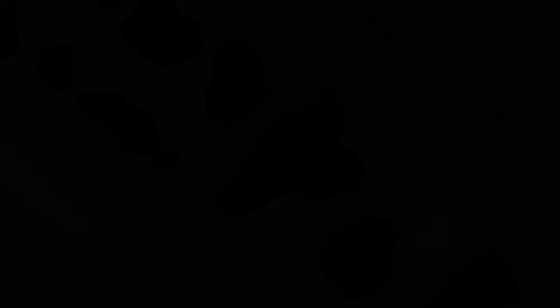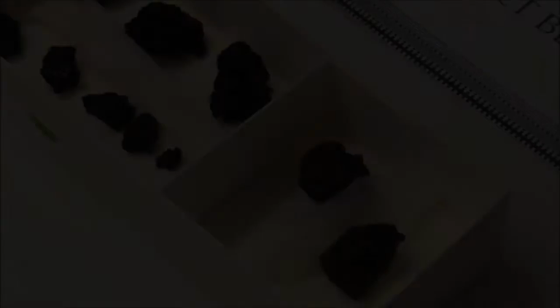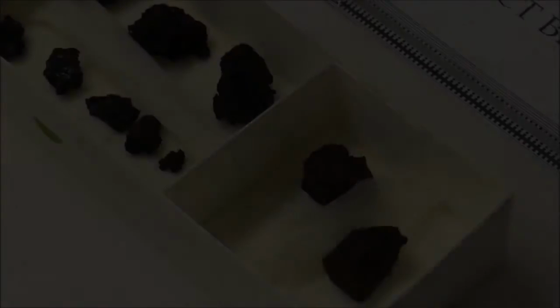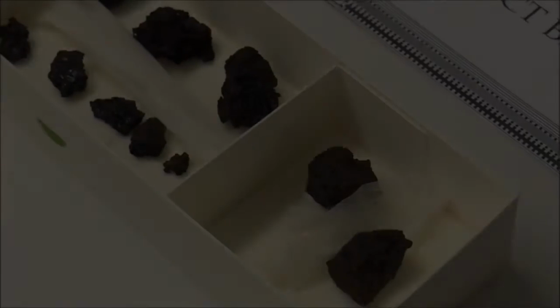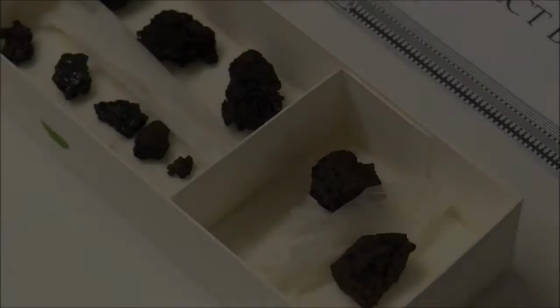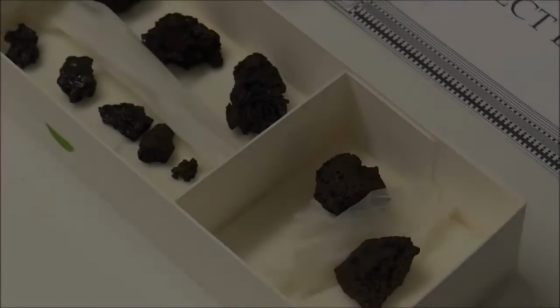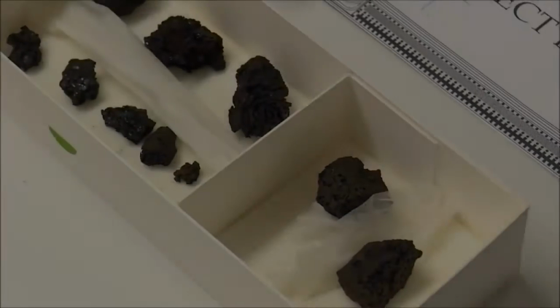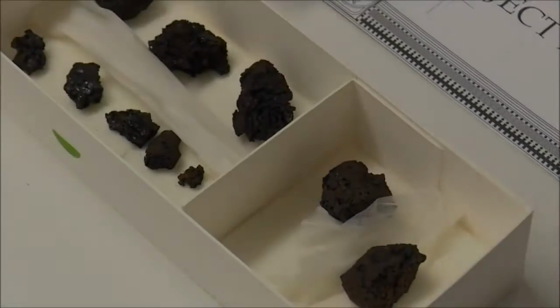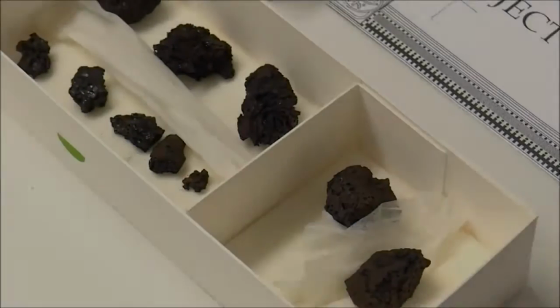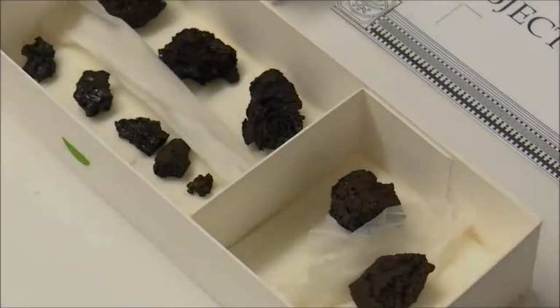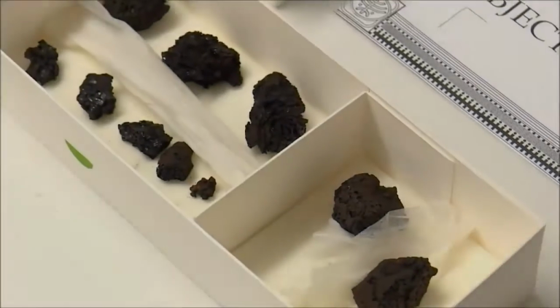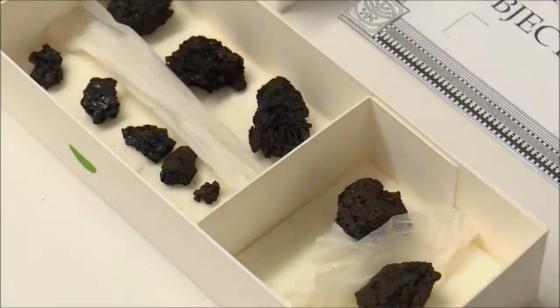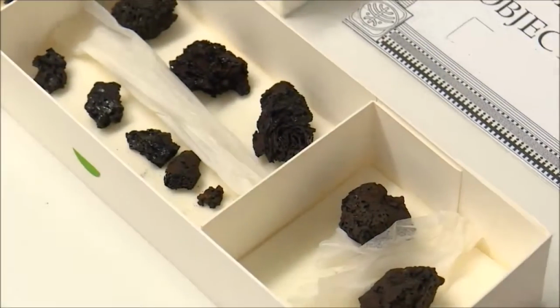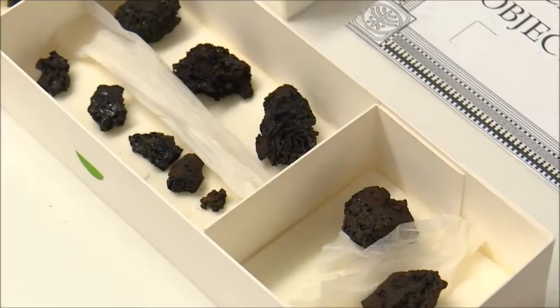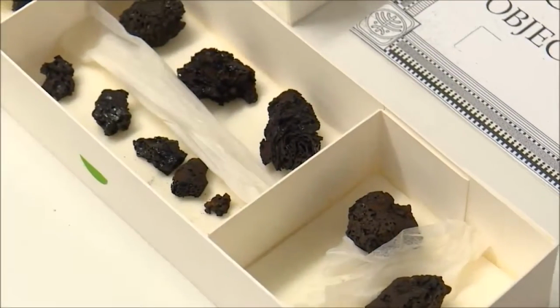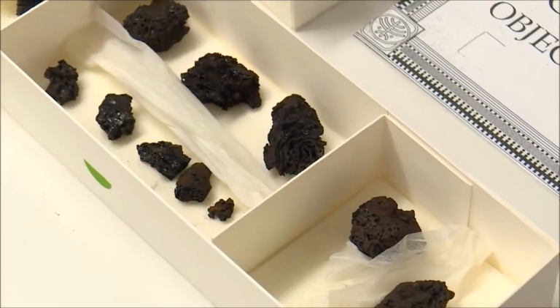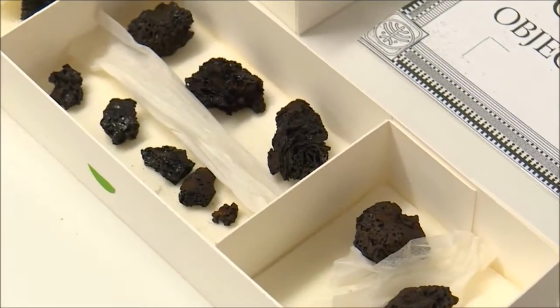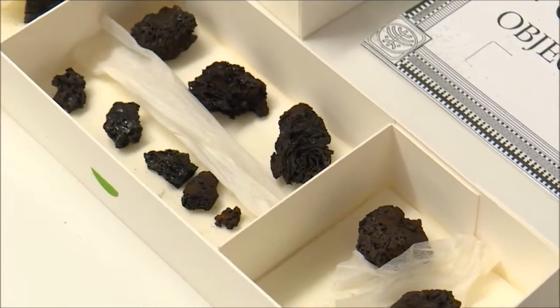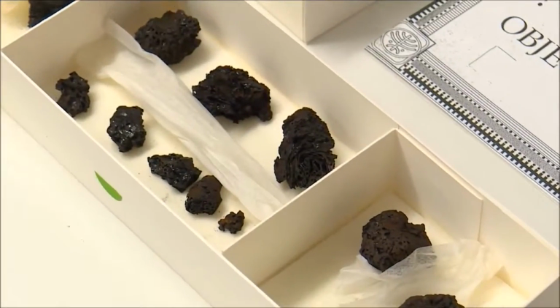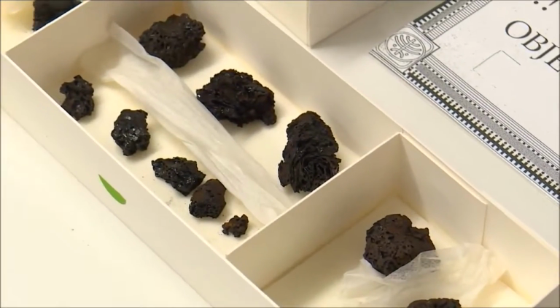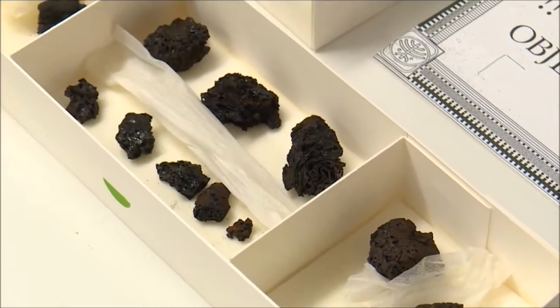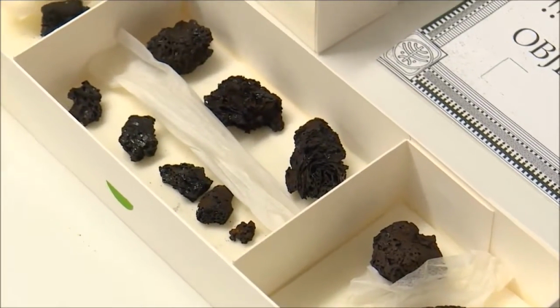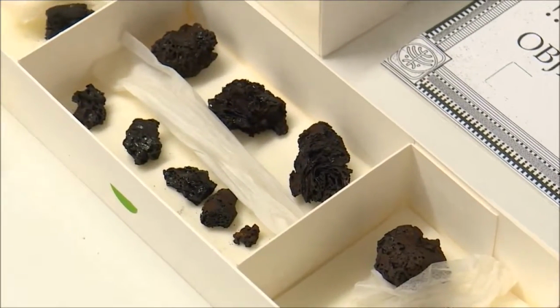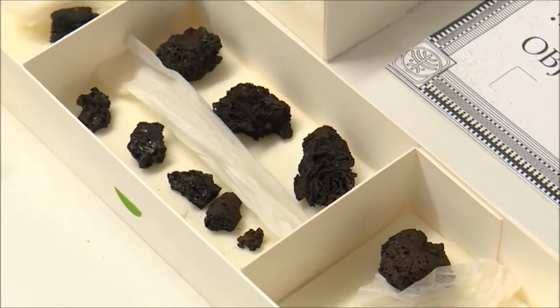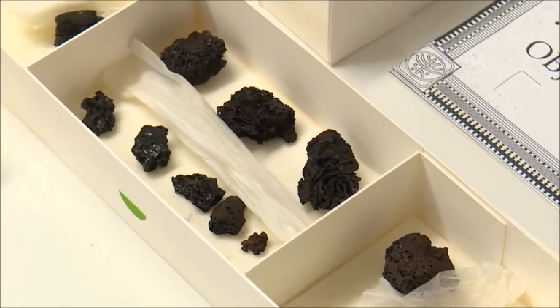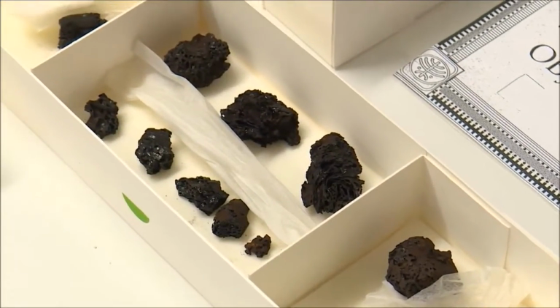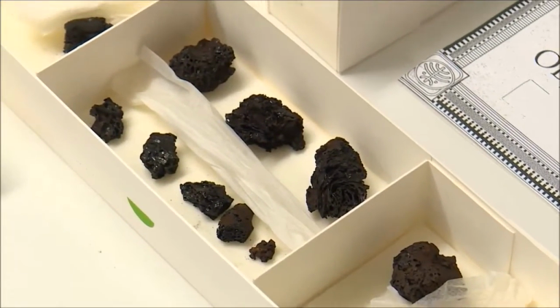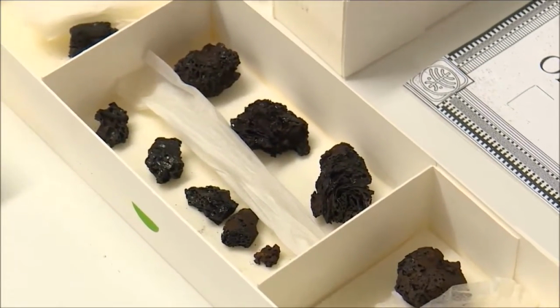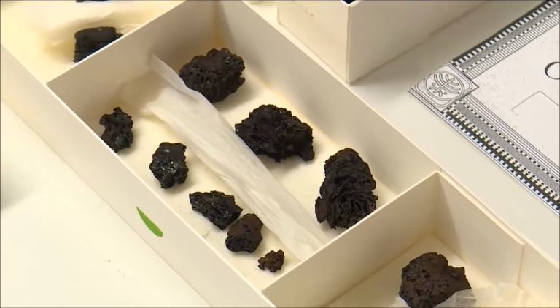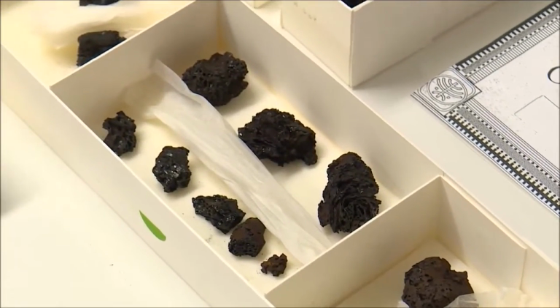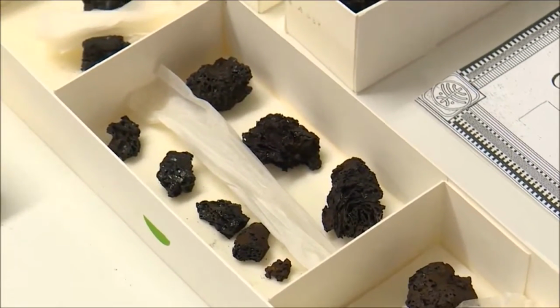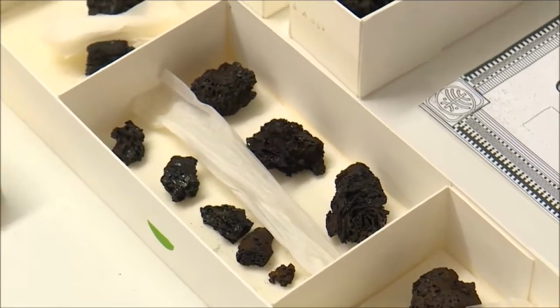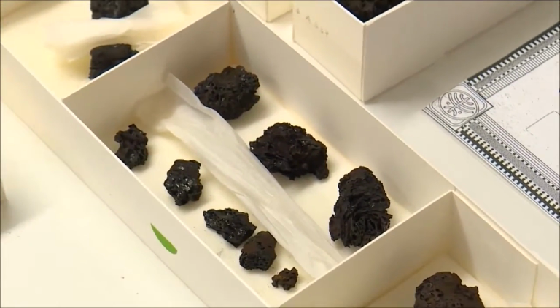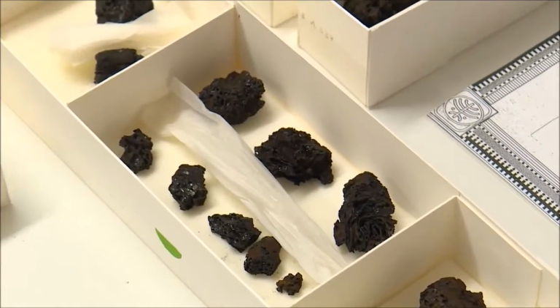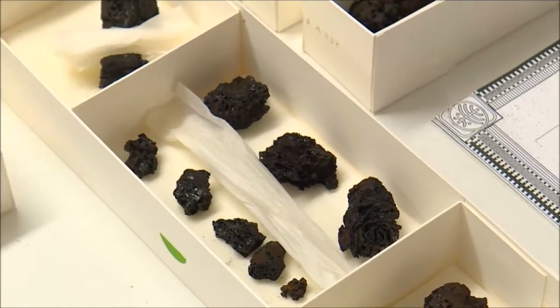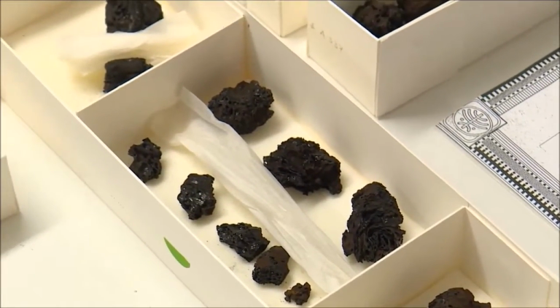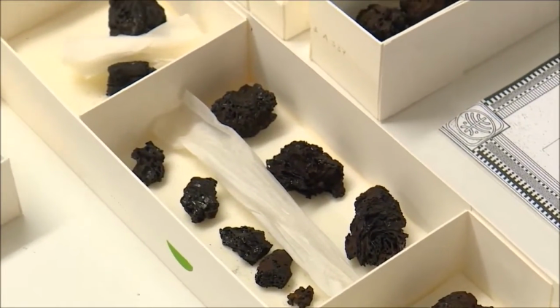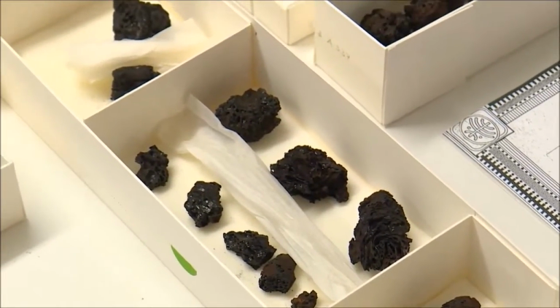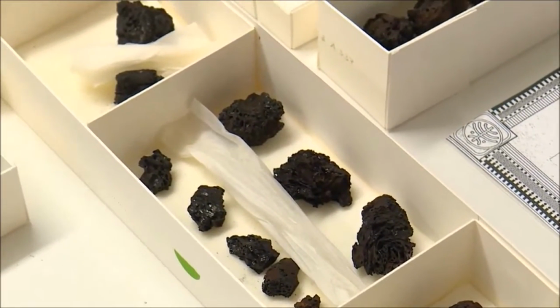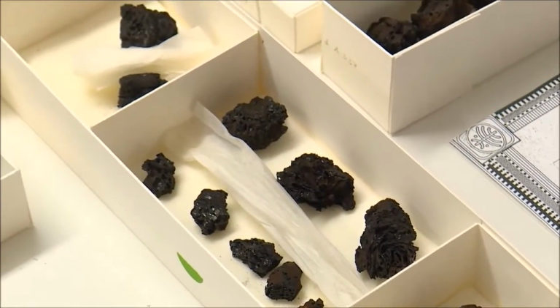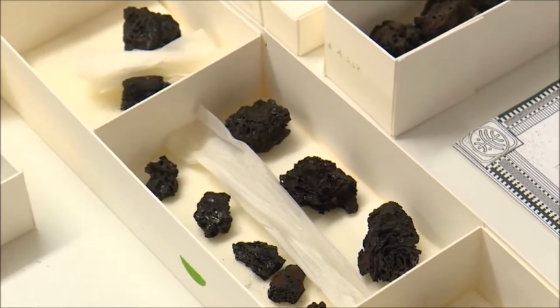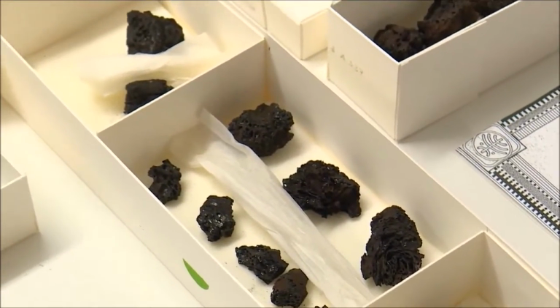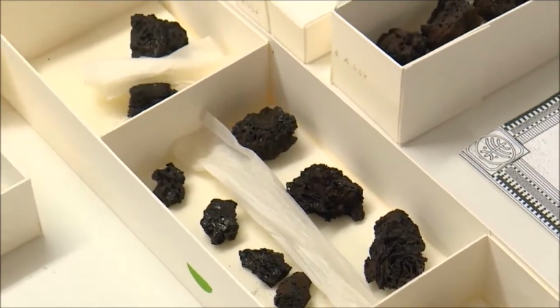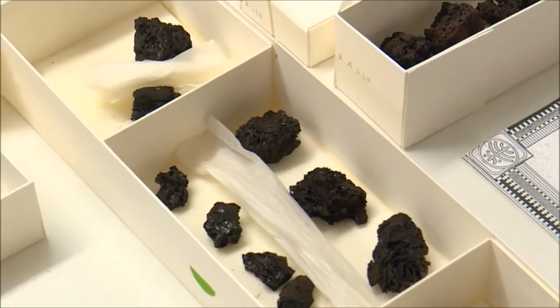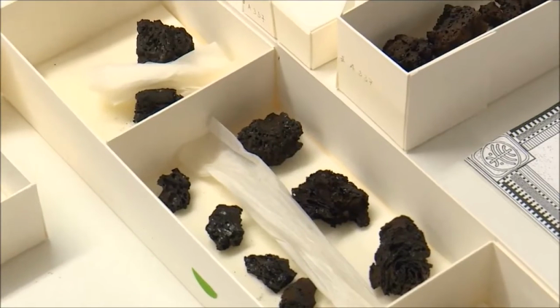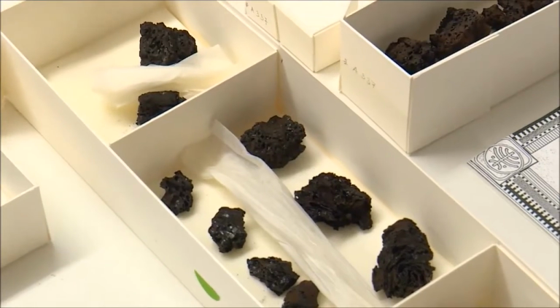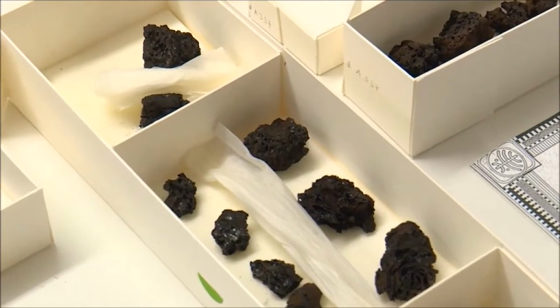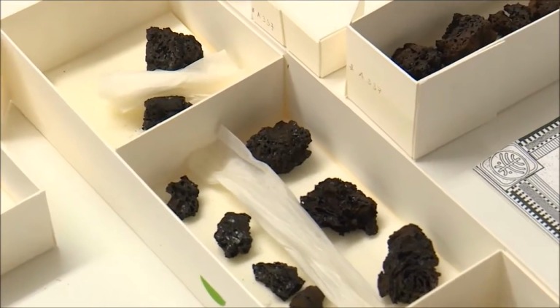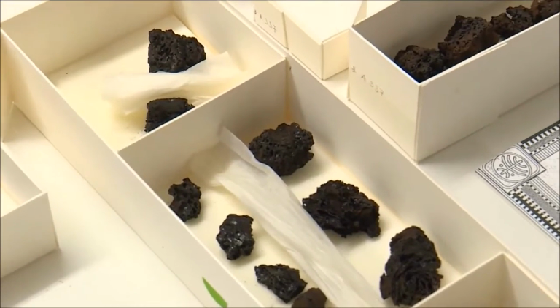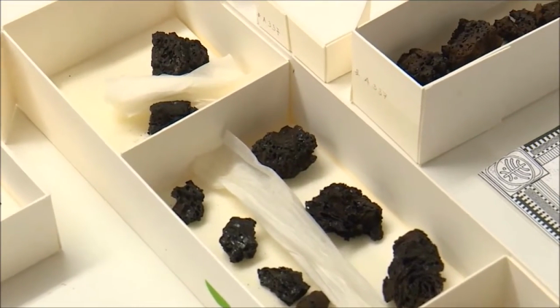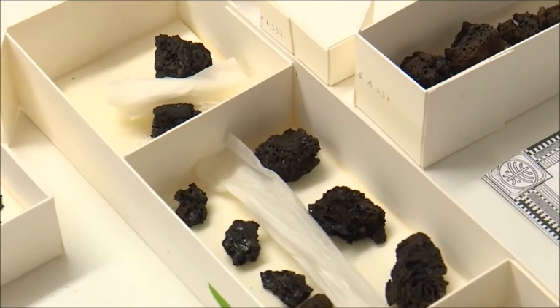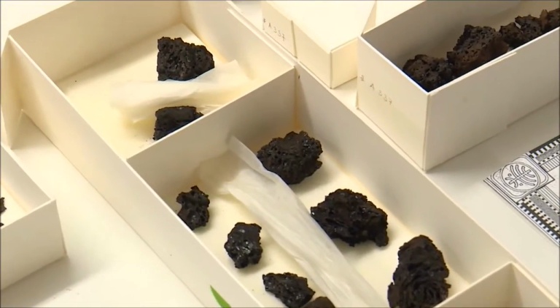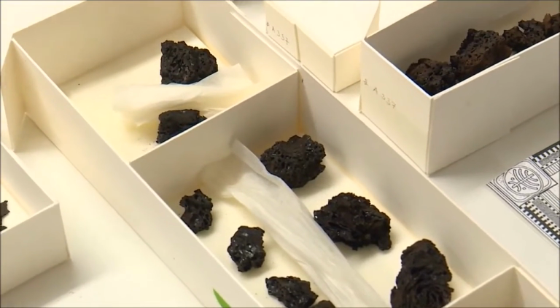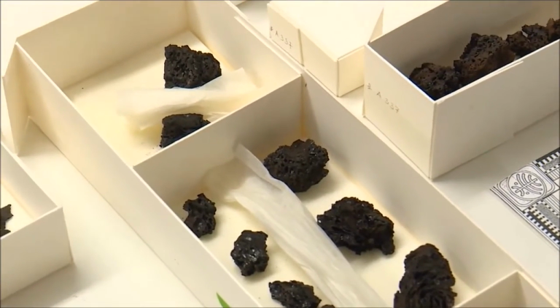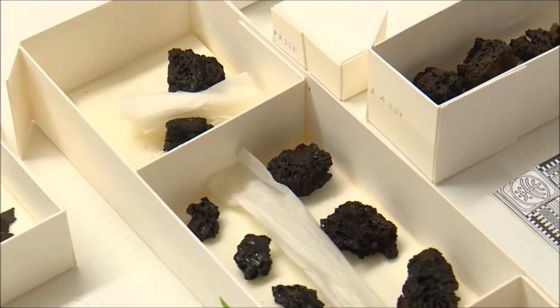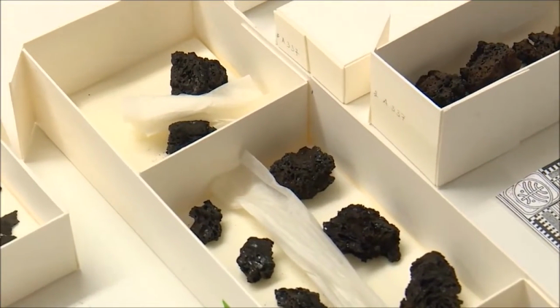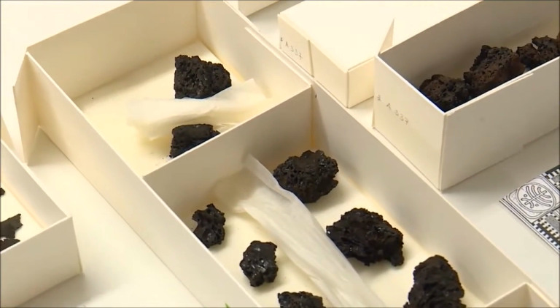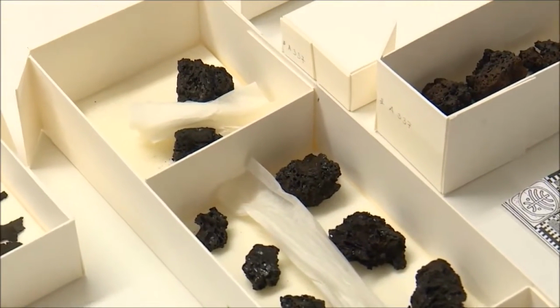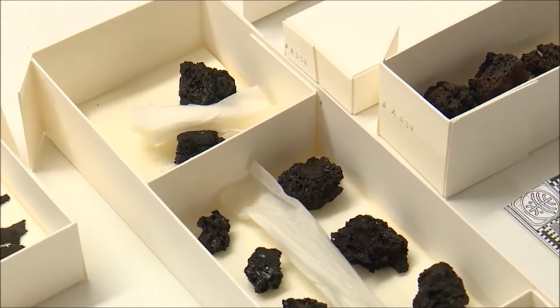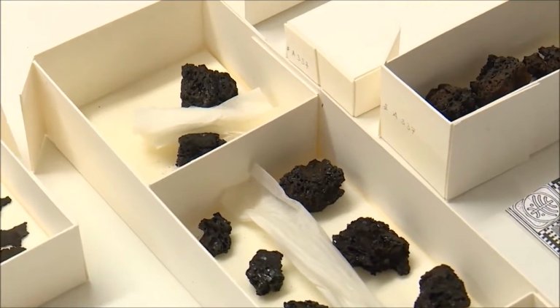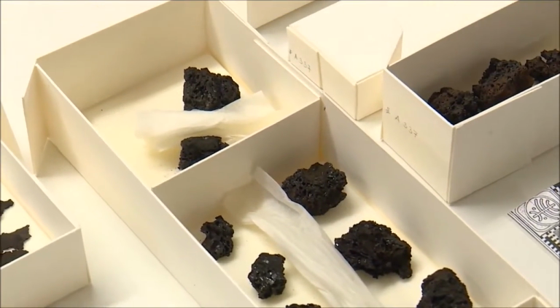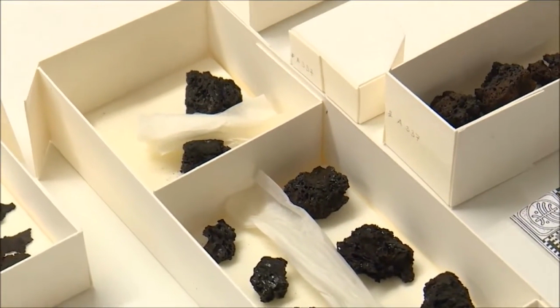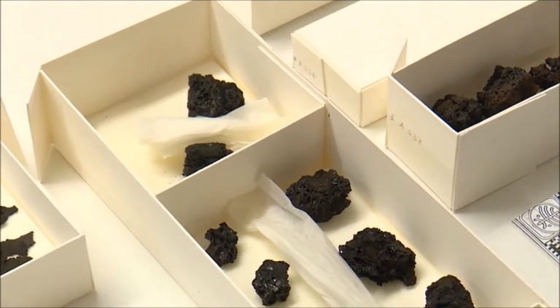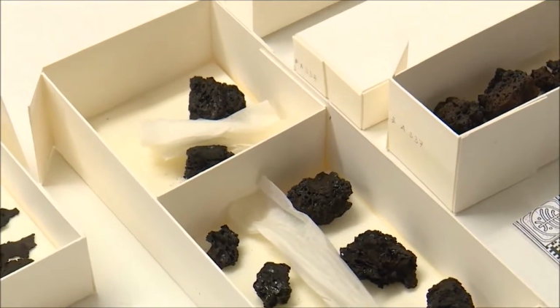These black, charcoal-looking remains may seem like trash, but they contain hidden verses from the Bible.